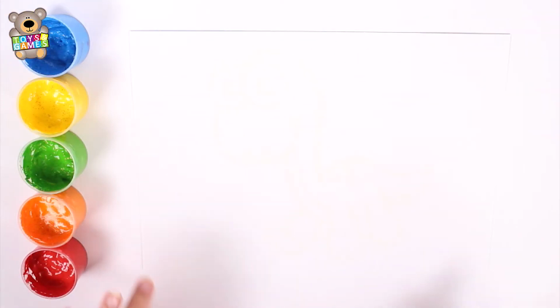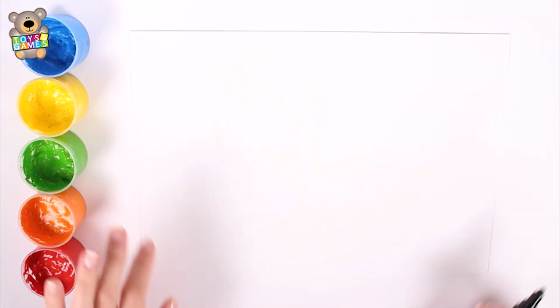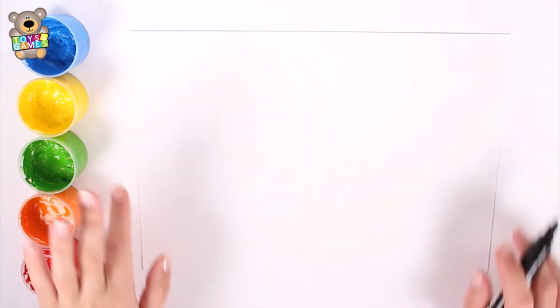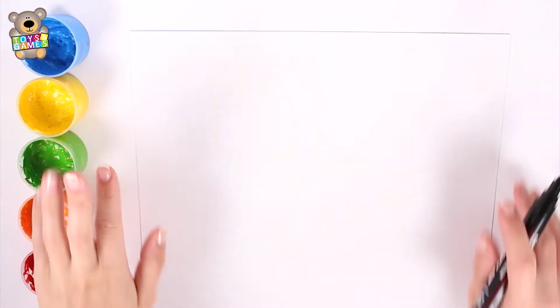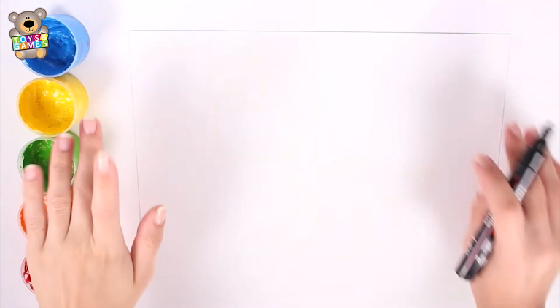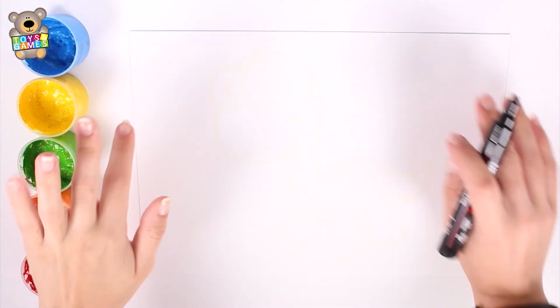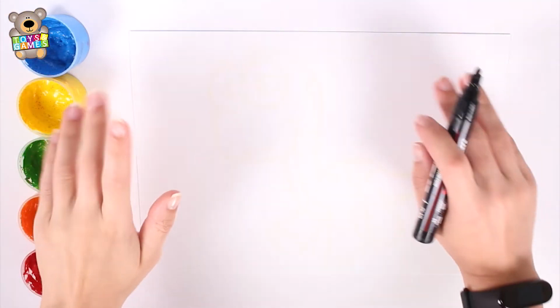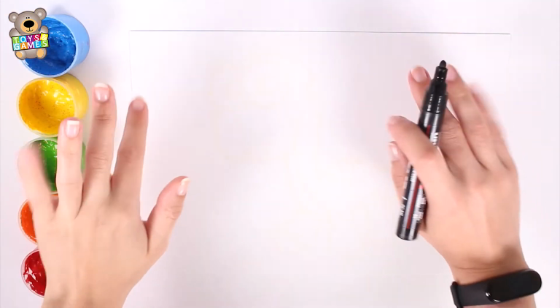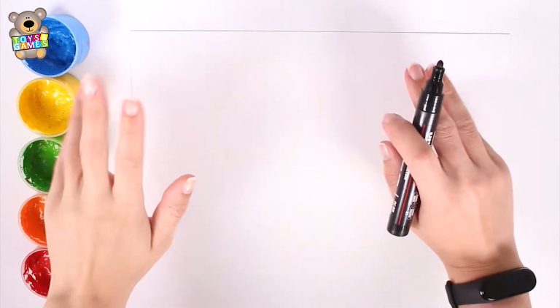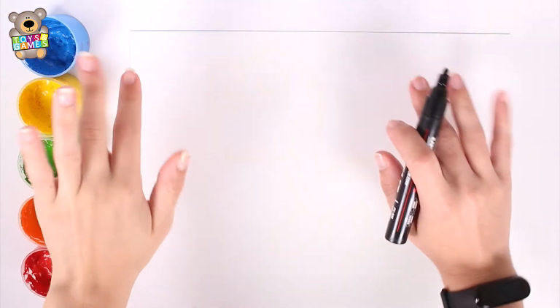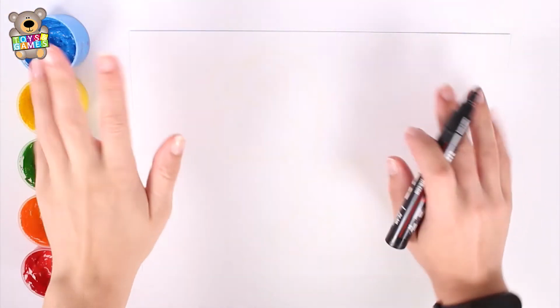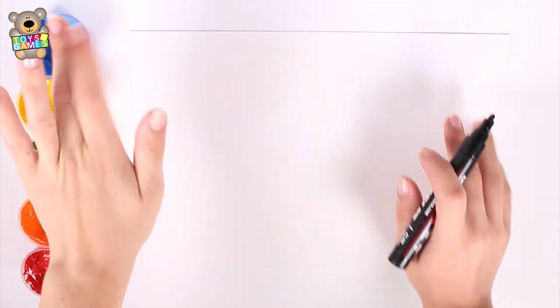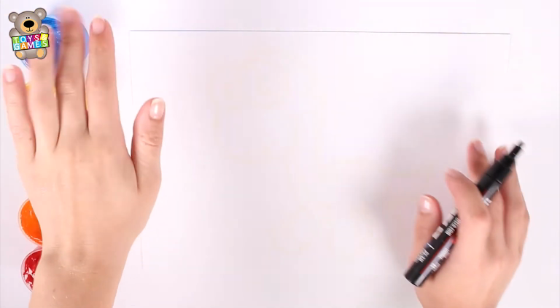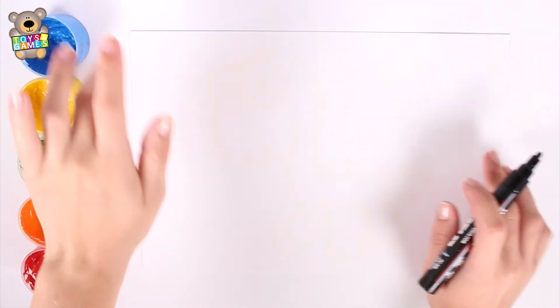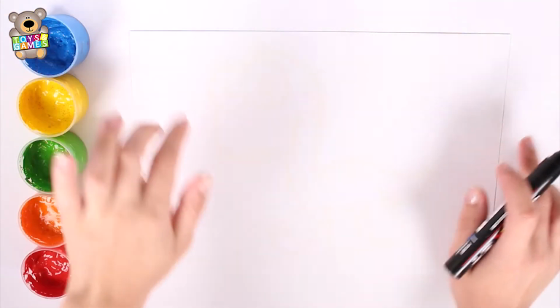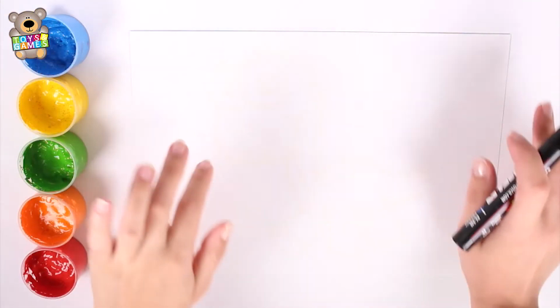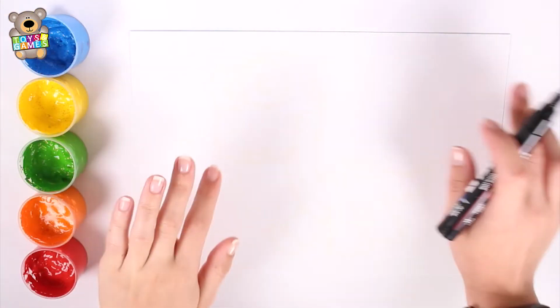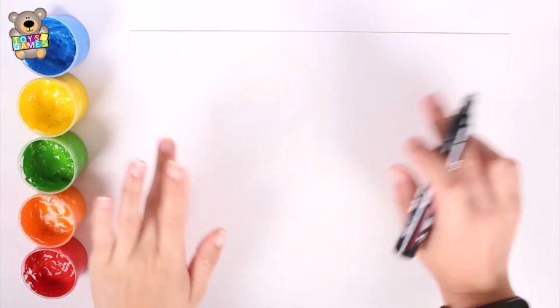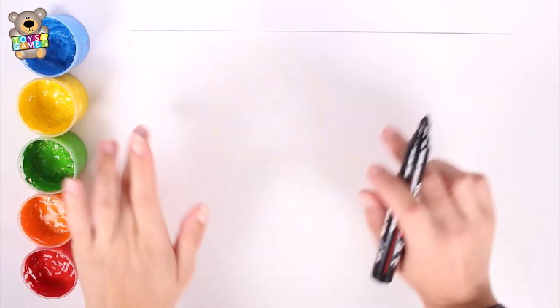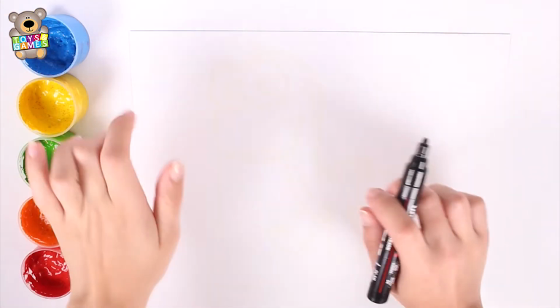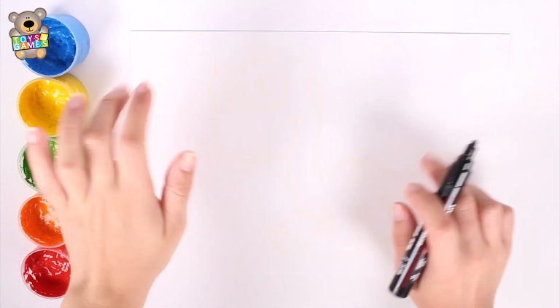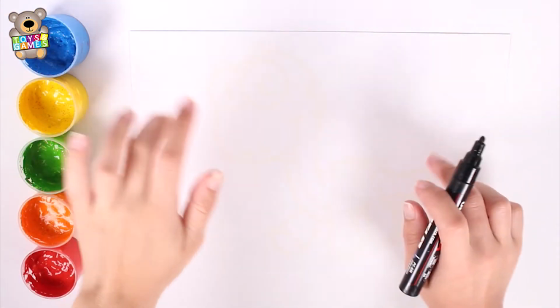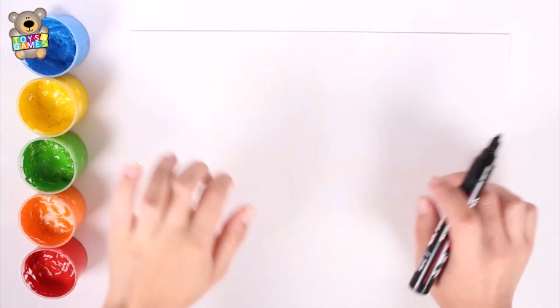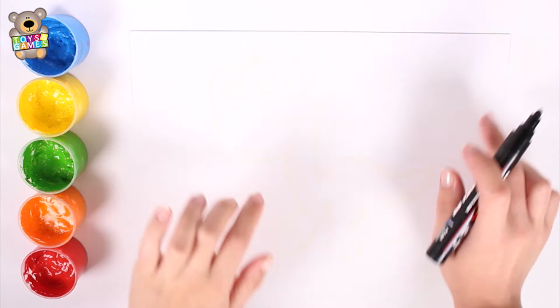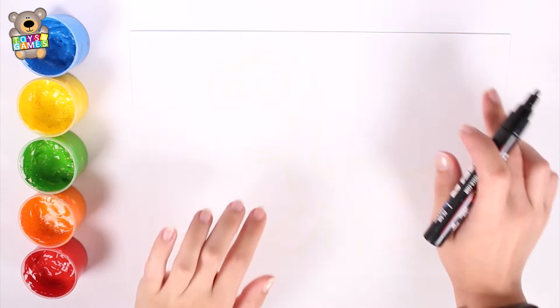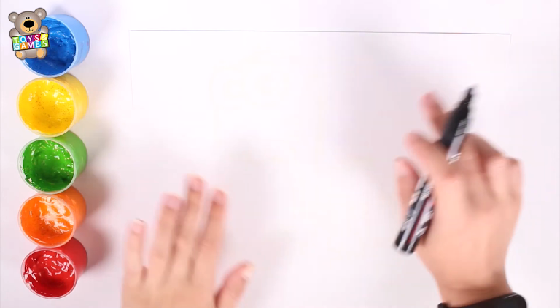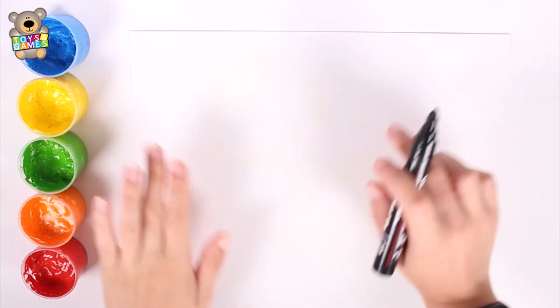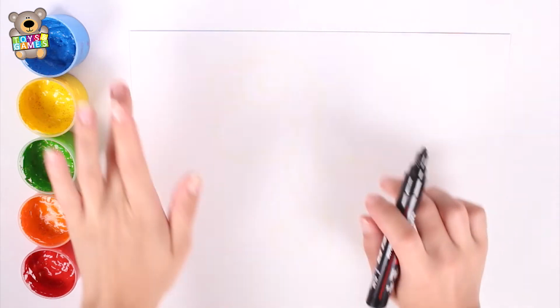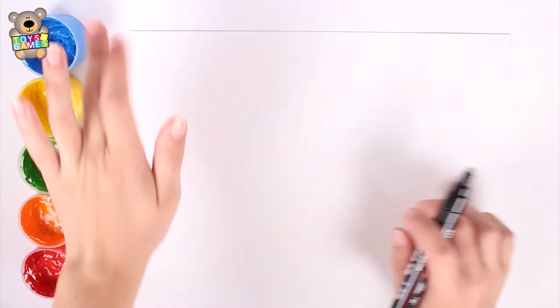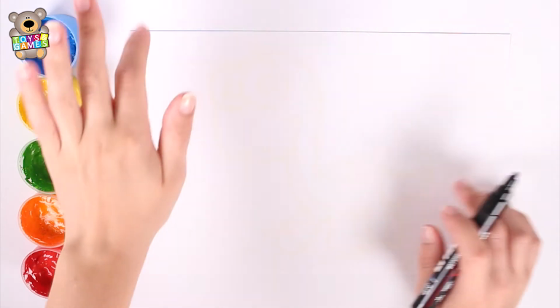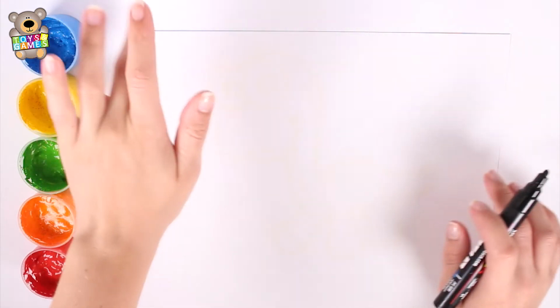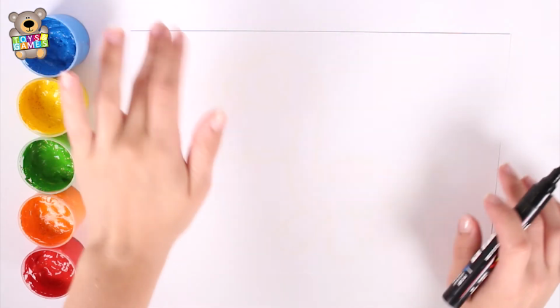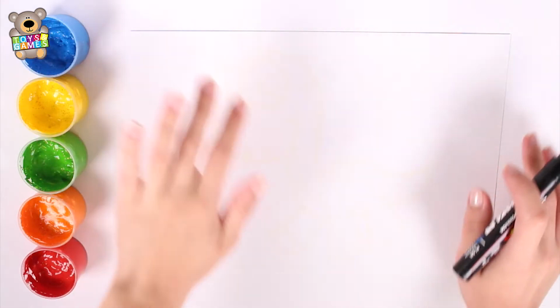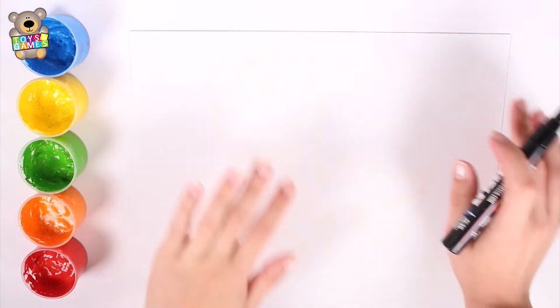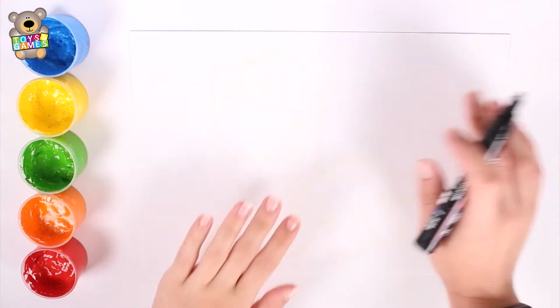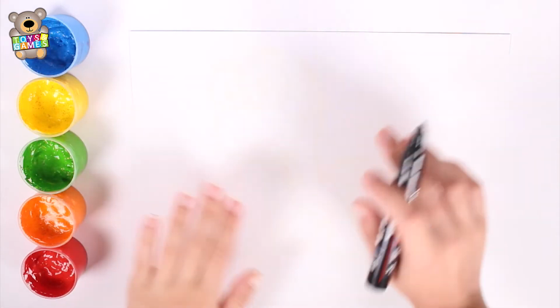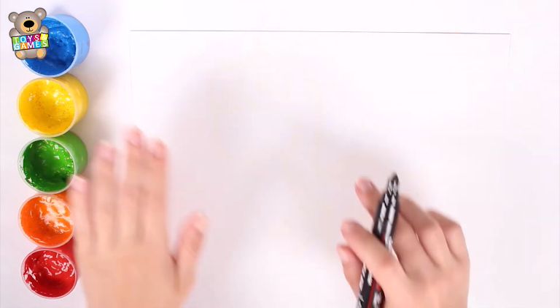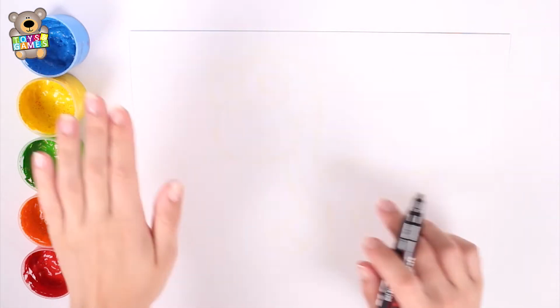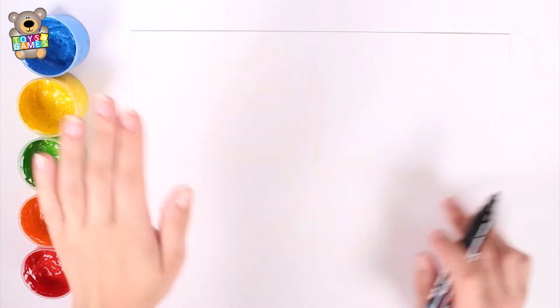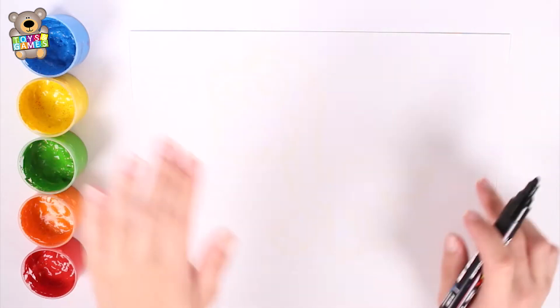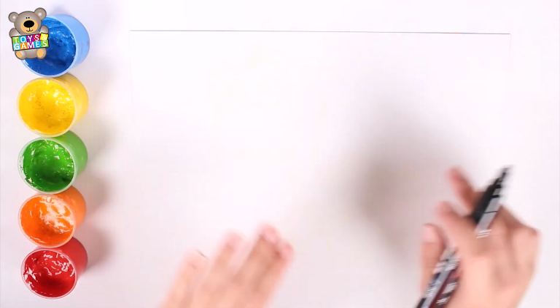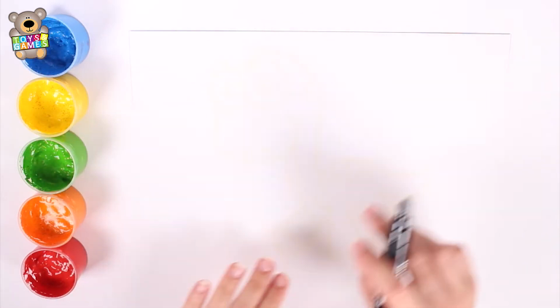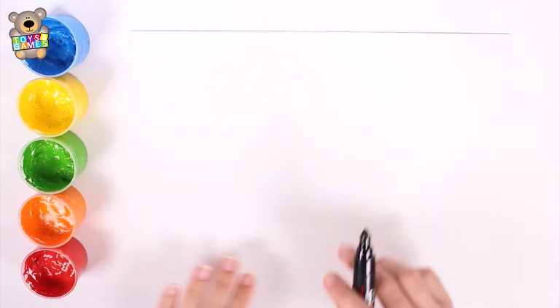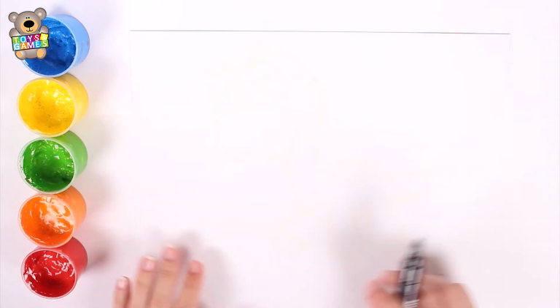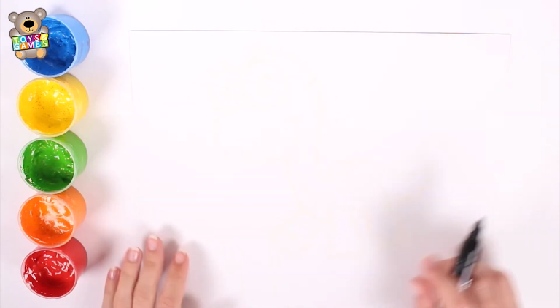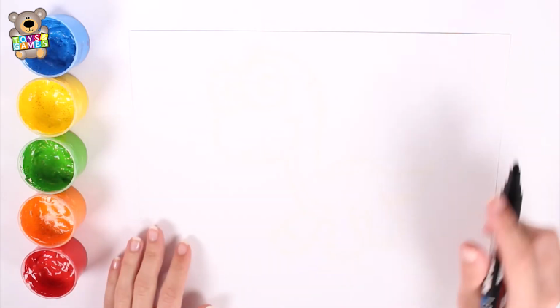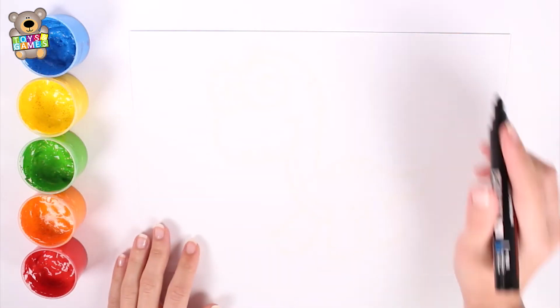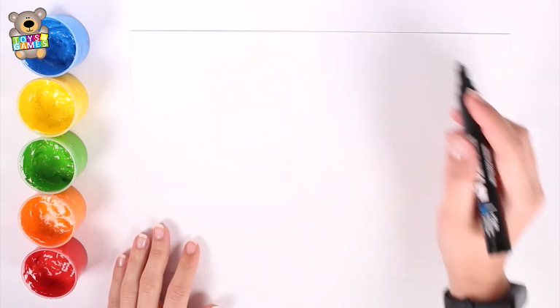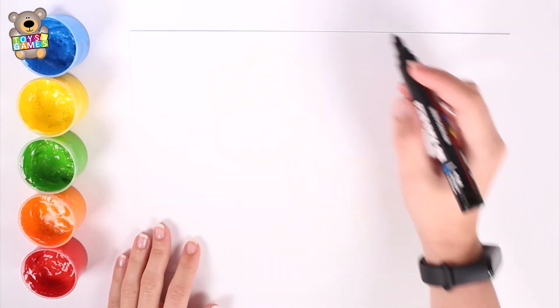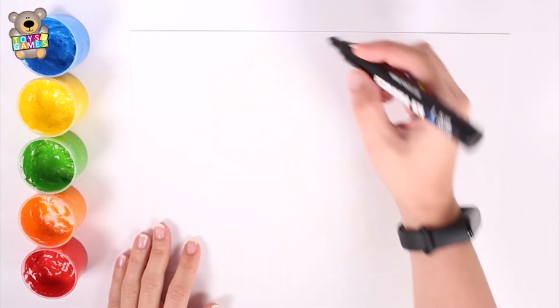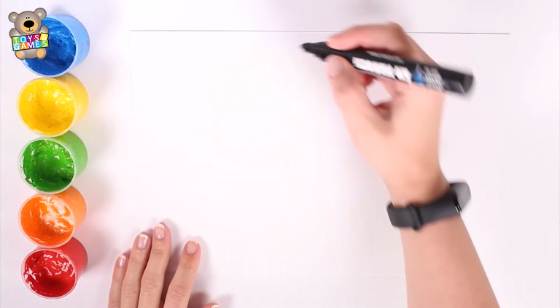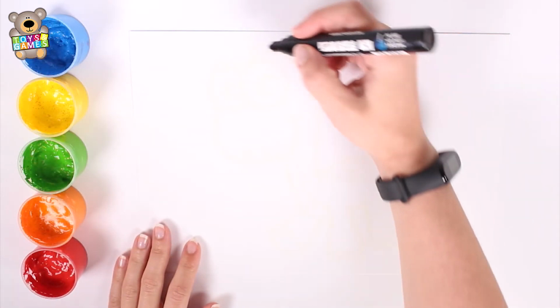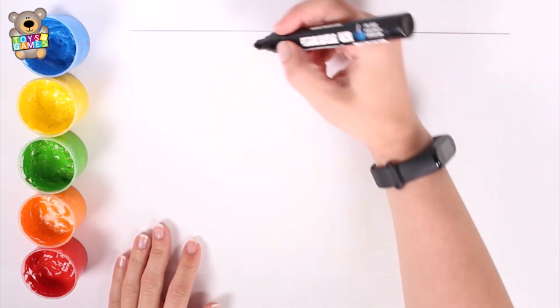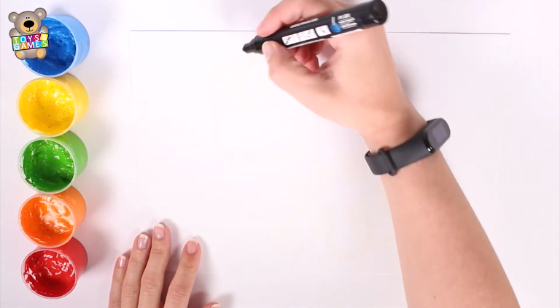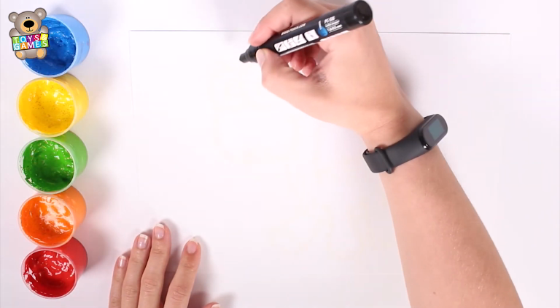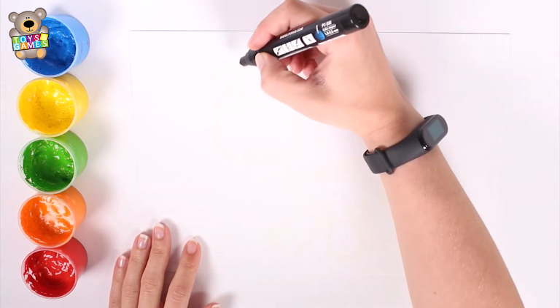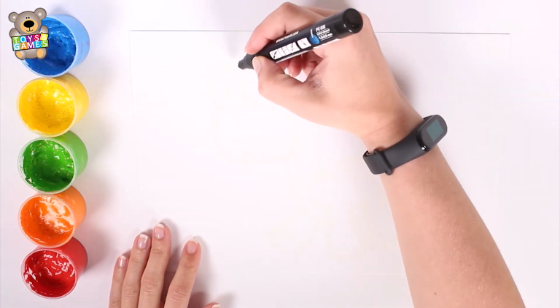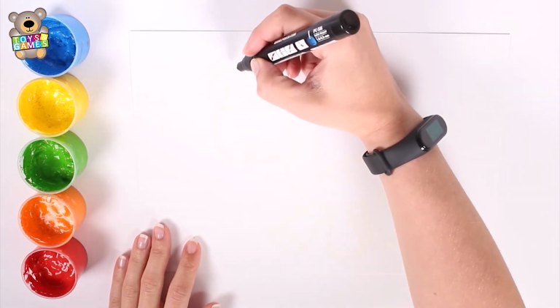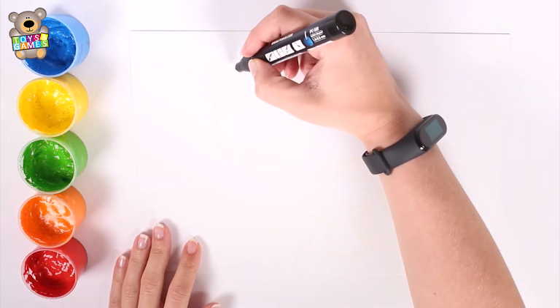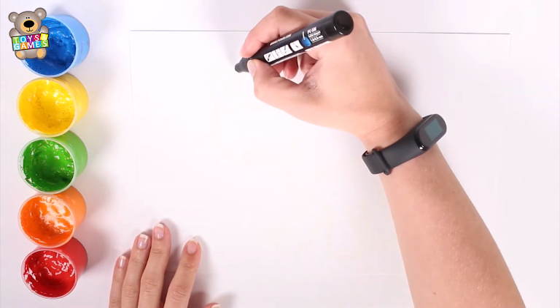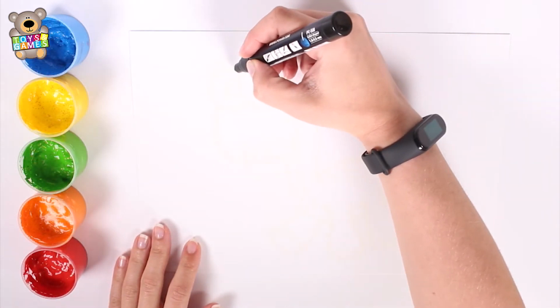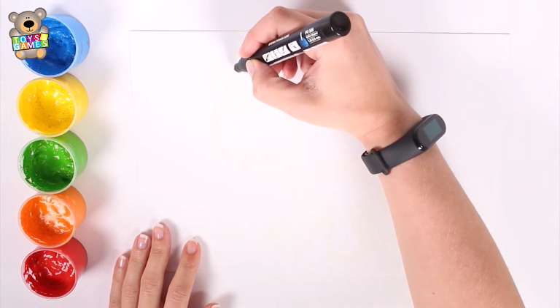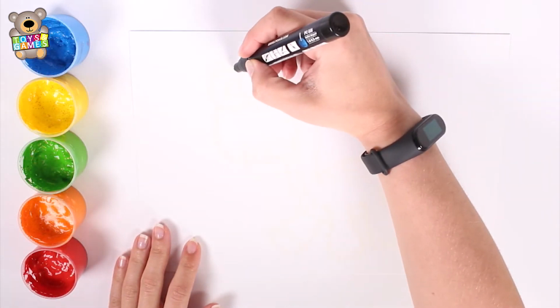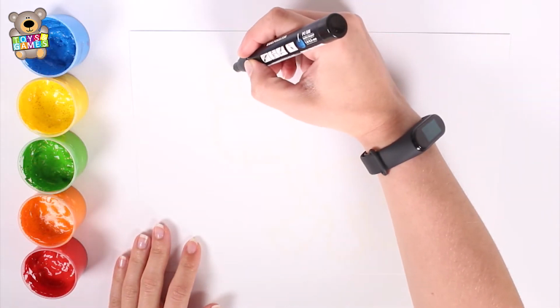Hello kids! Today we are going to paint. Are you ready? Let's start!